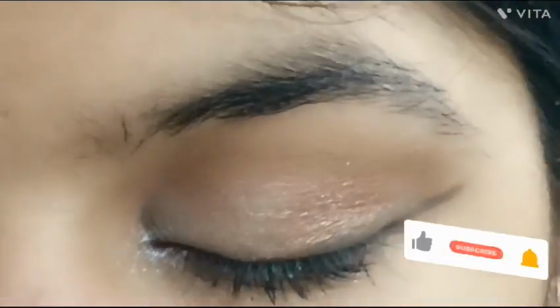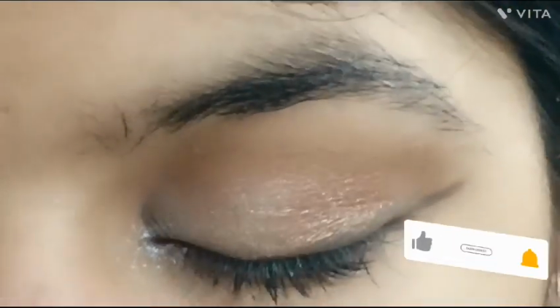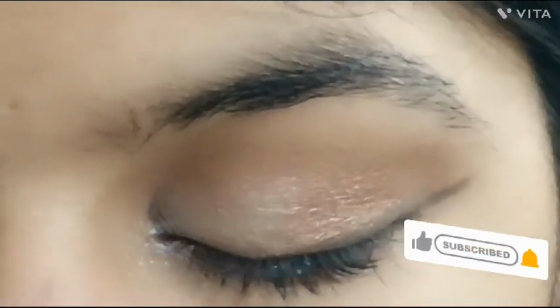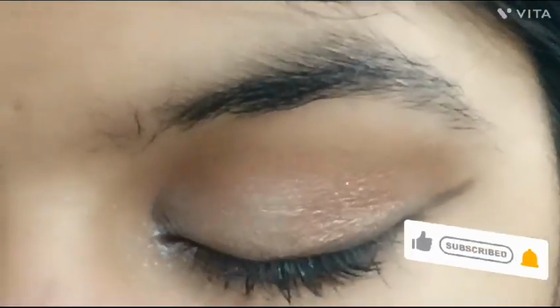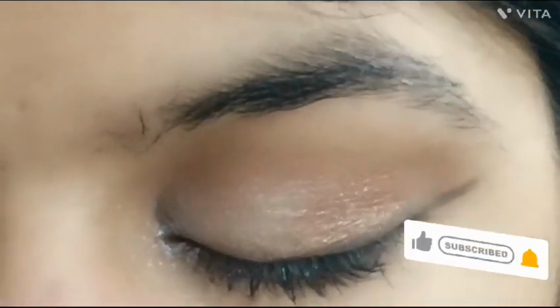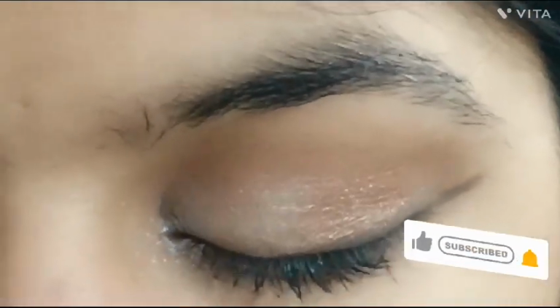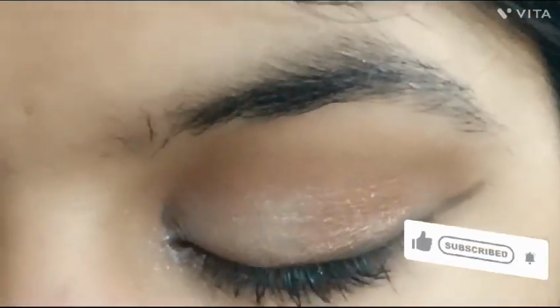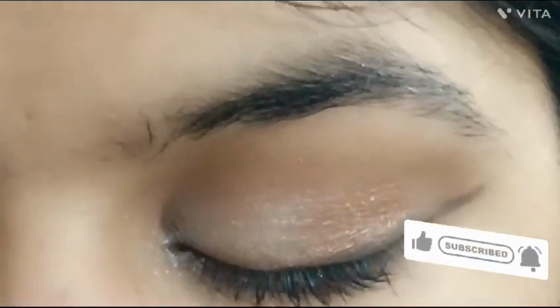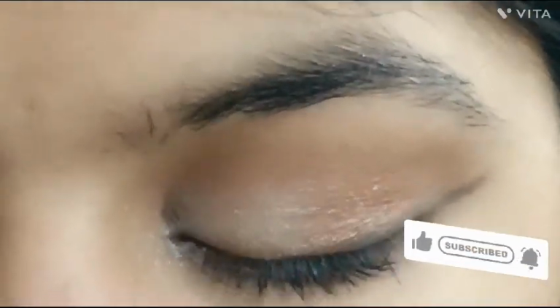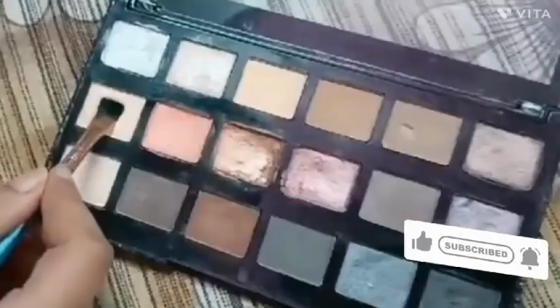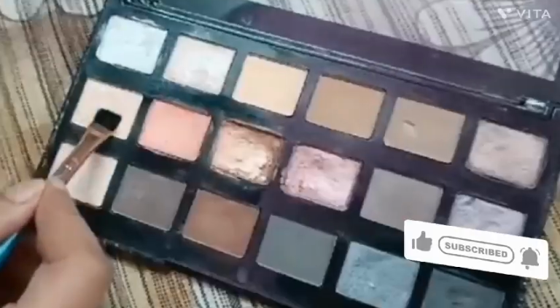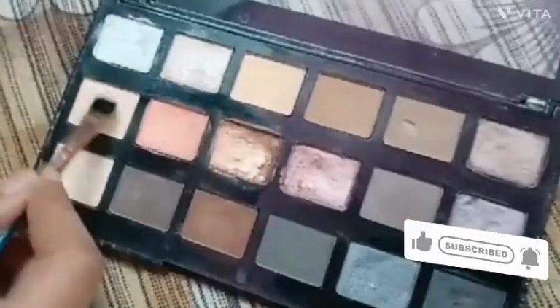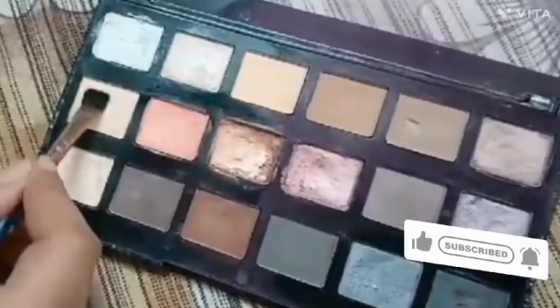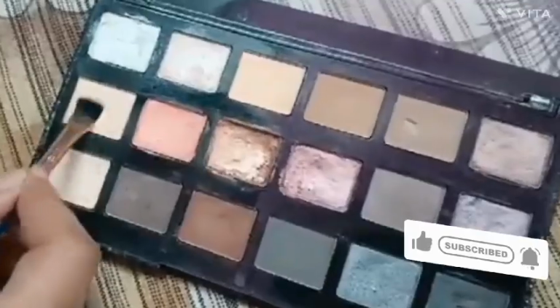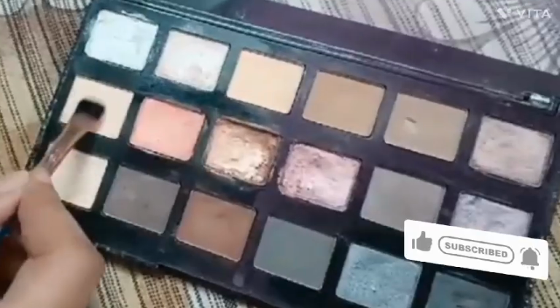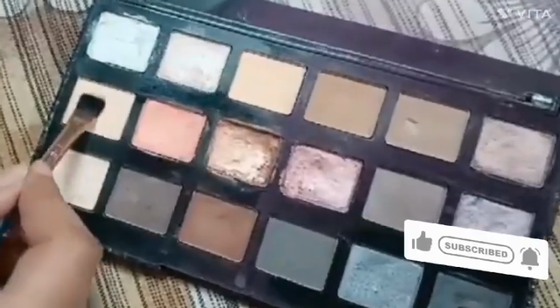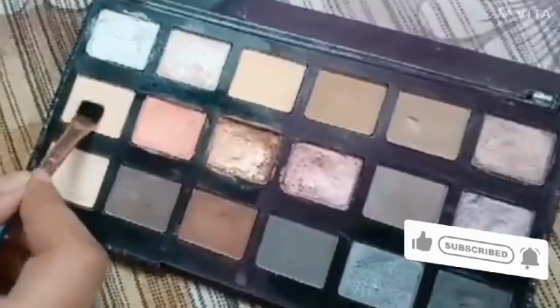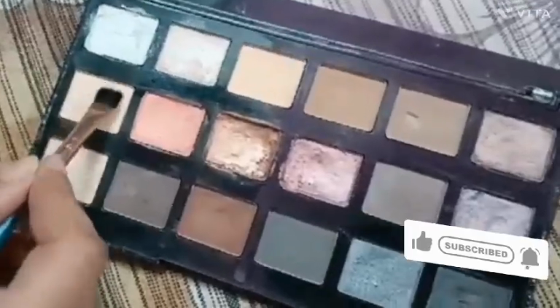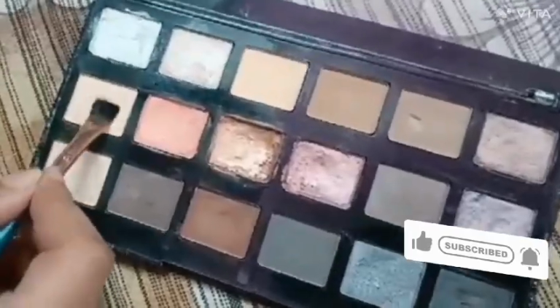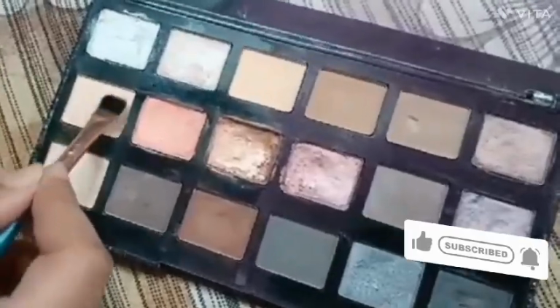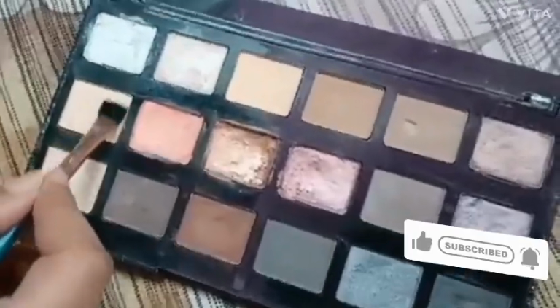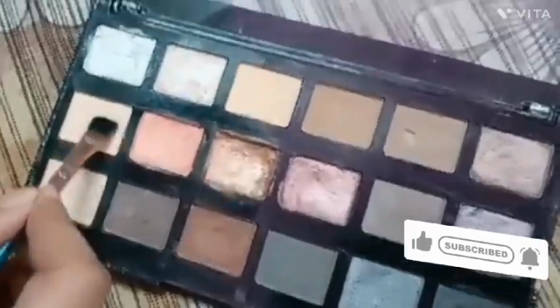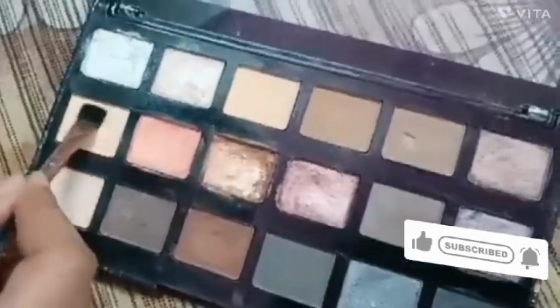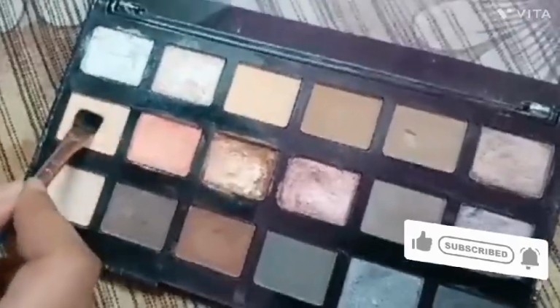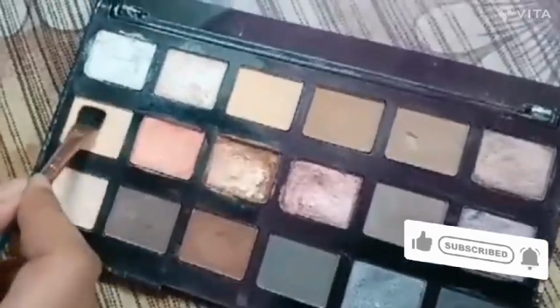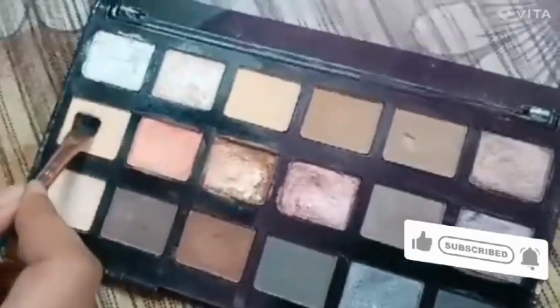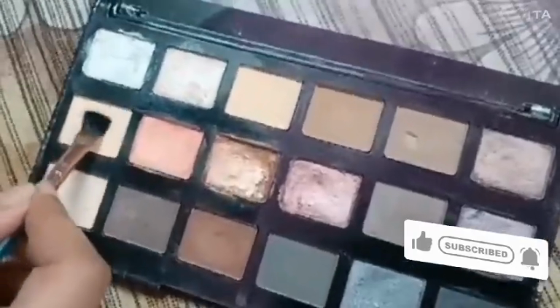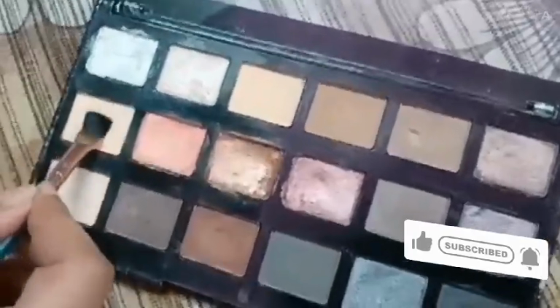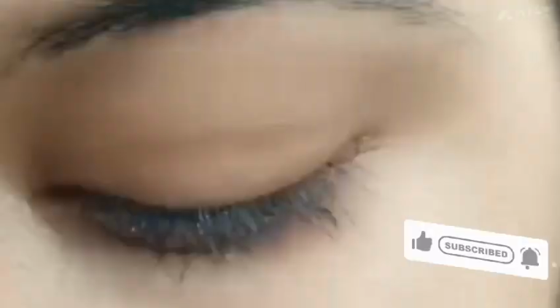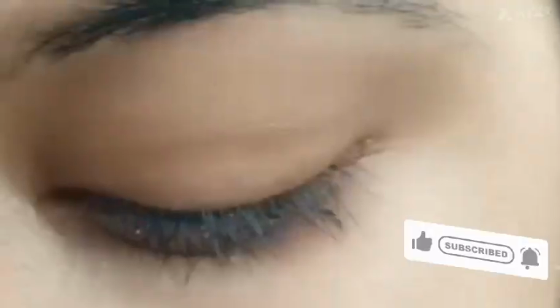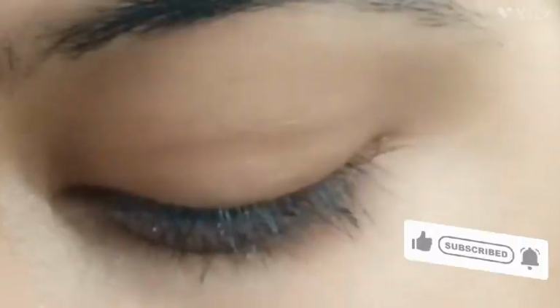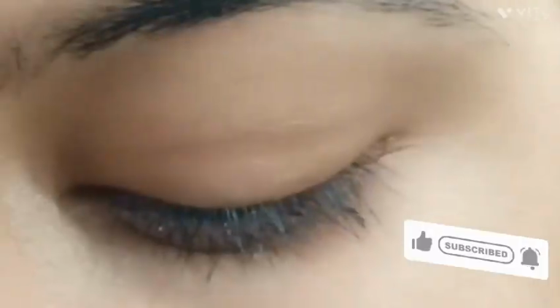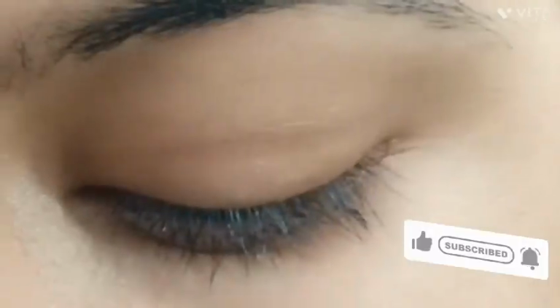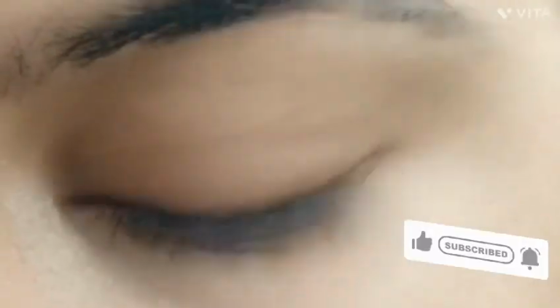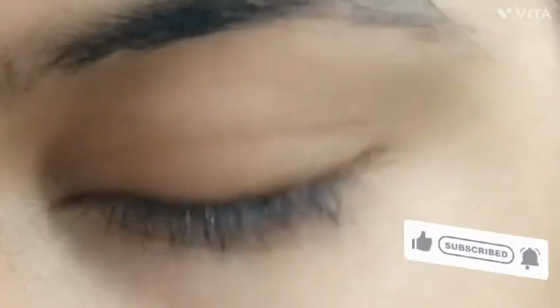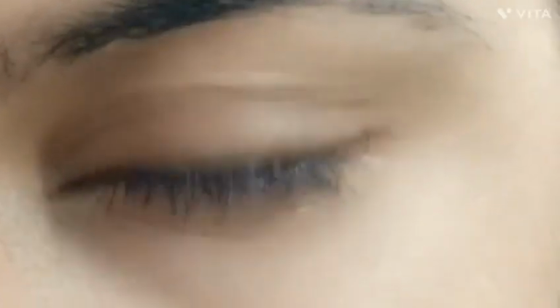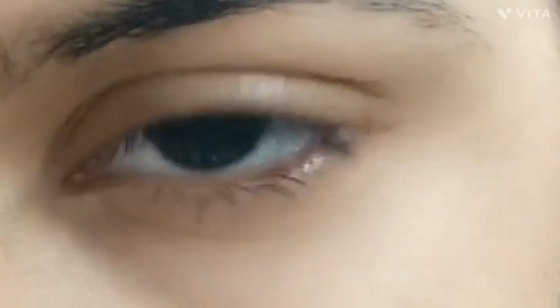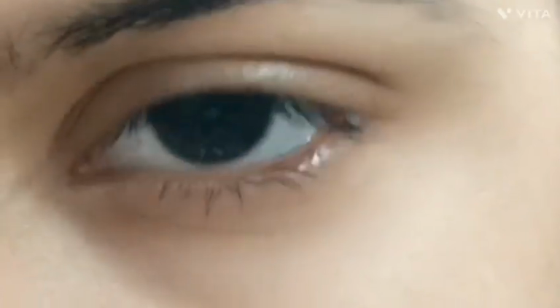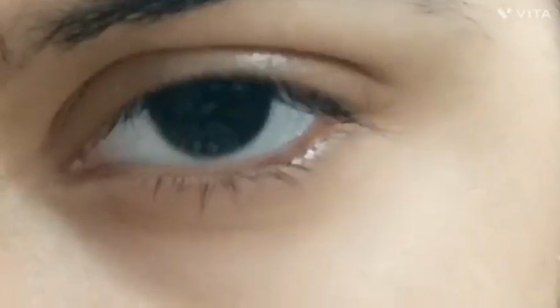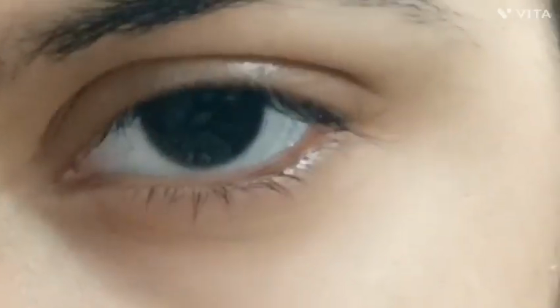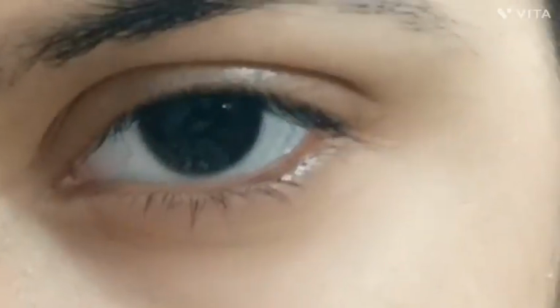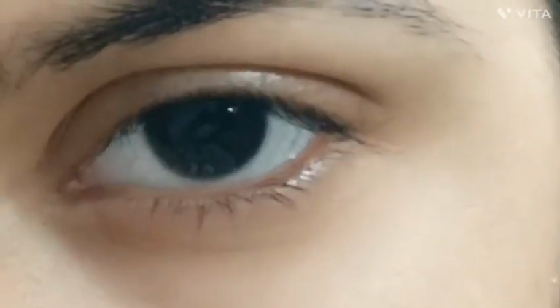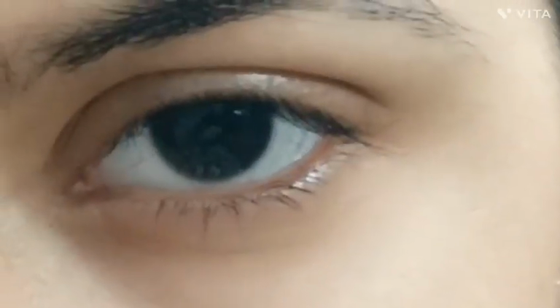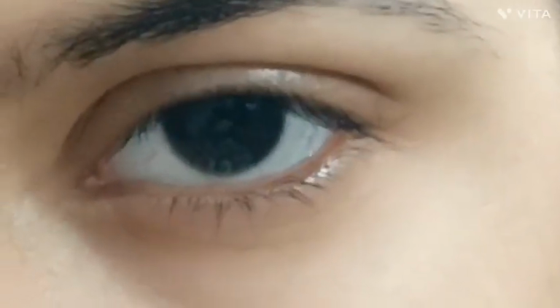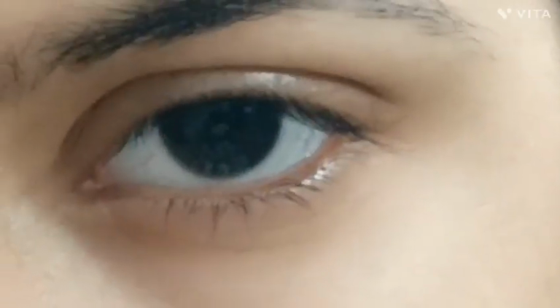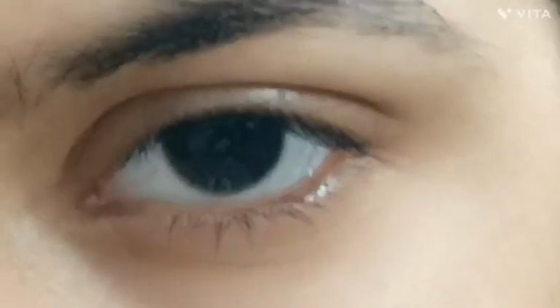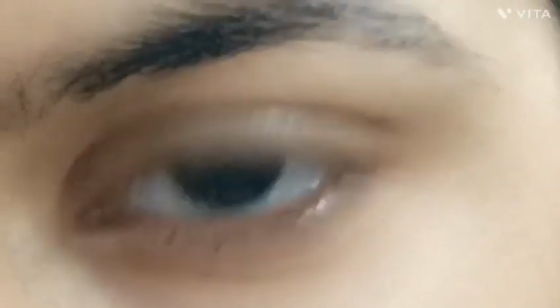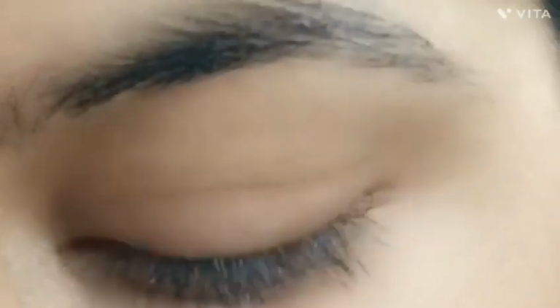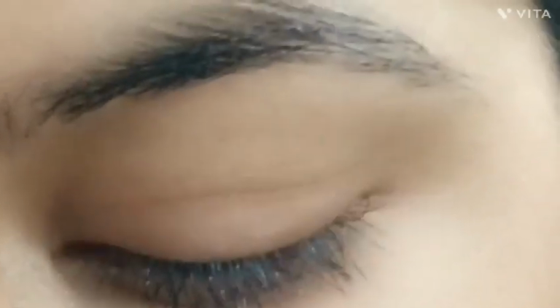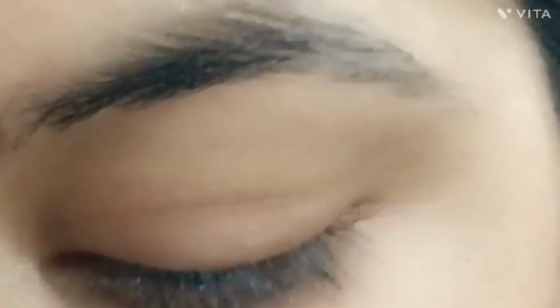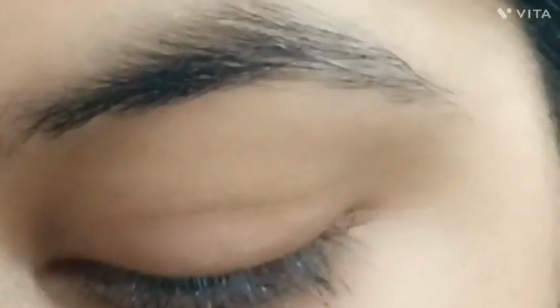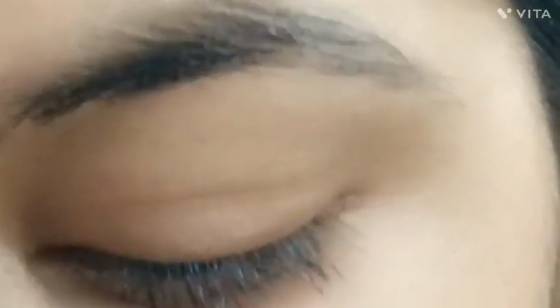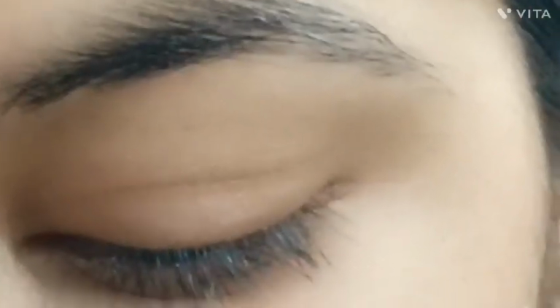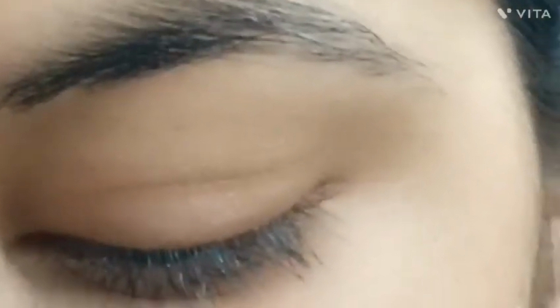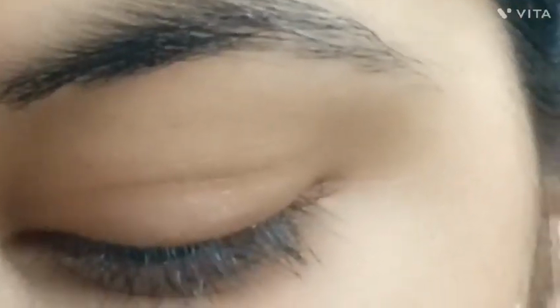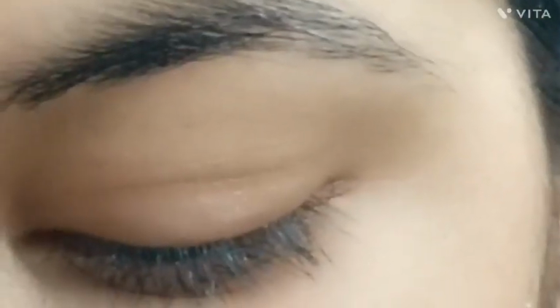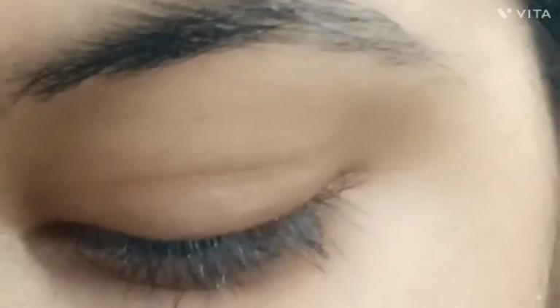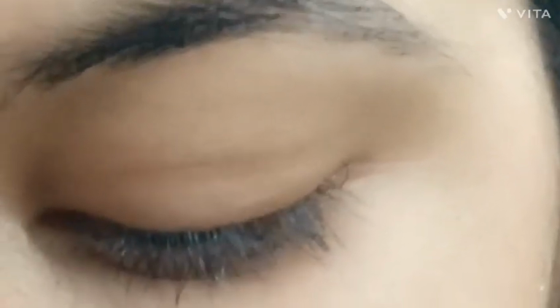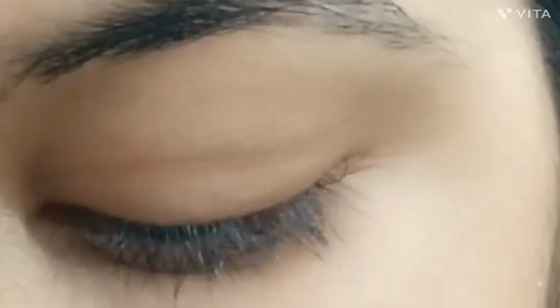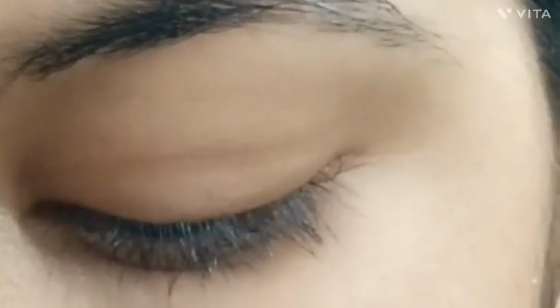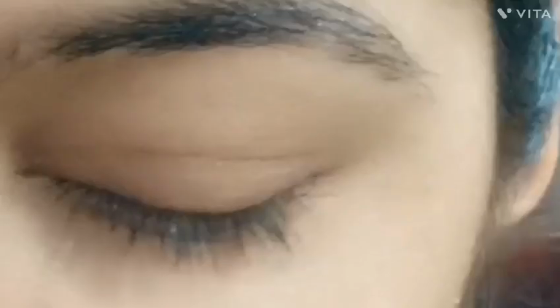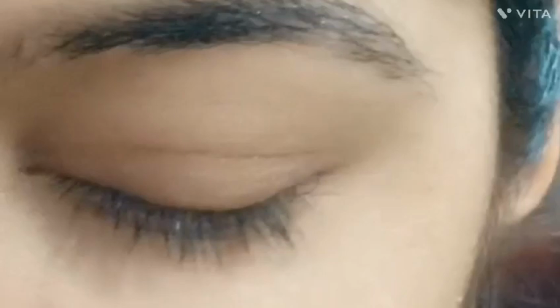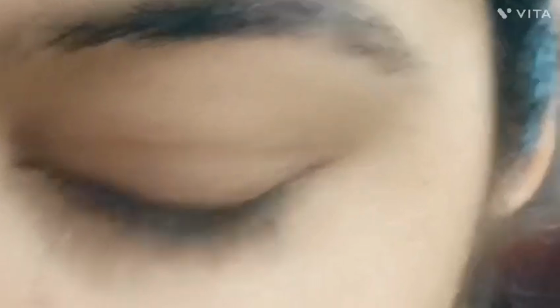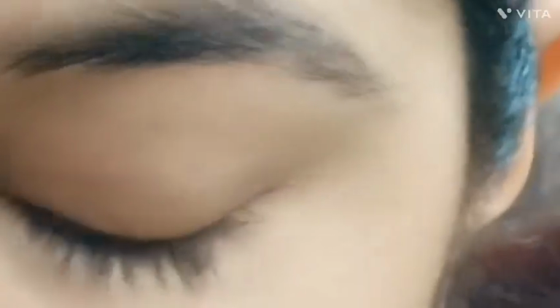Hello everyone, welcome to DIY creation. How are you all? Today we are going to do a special eye makeup look.